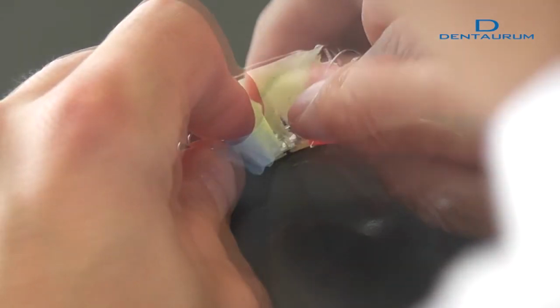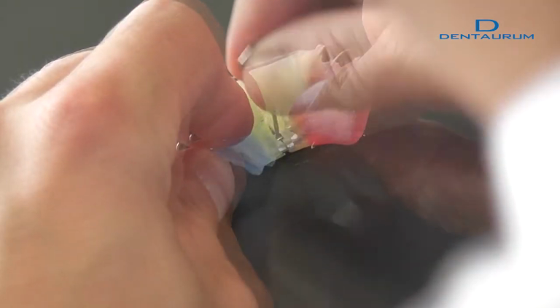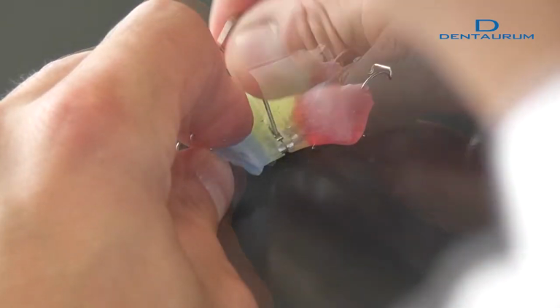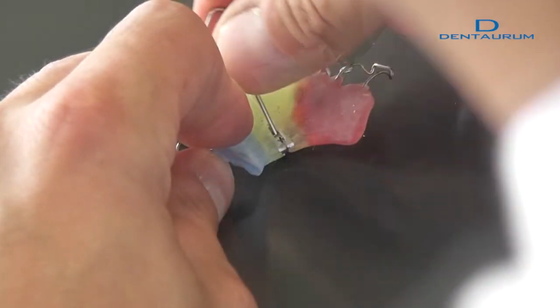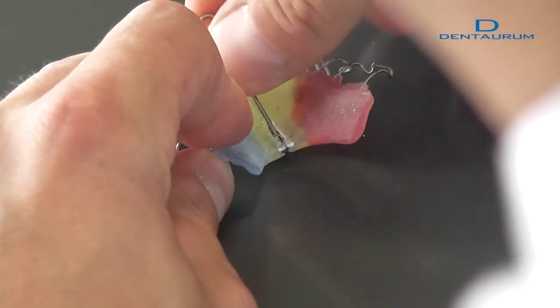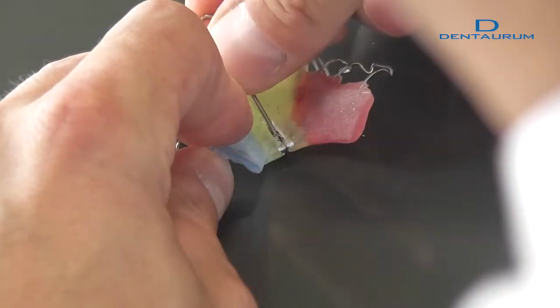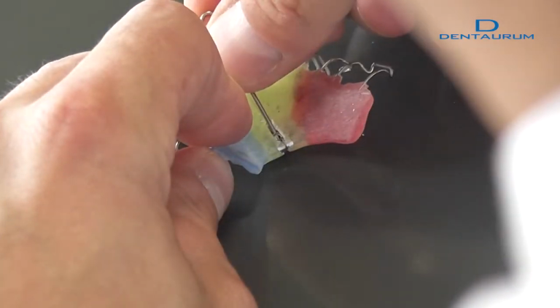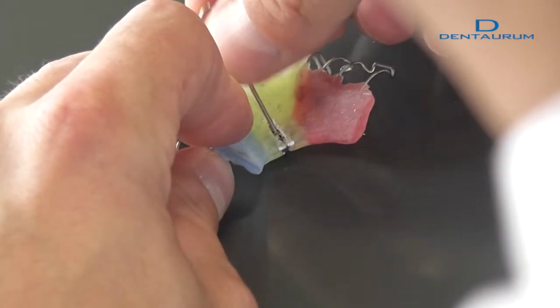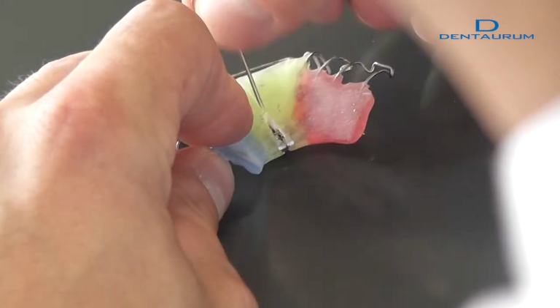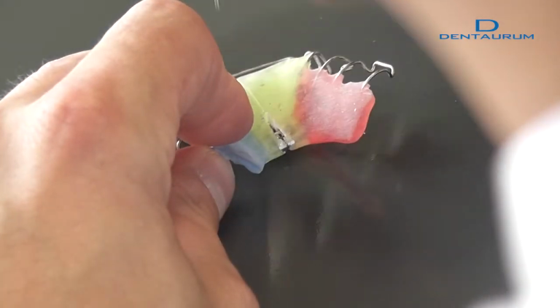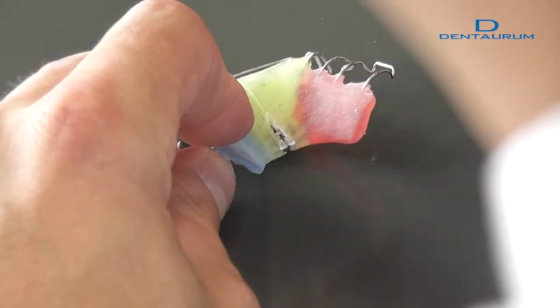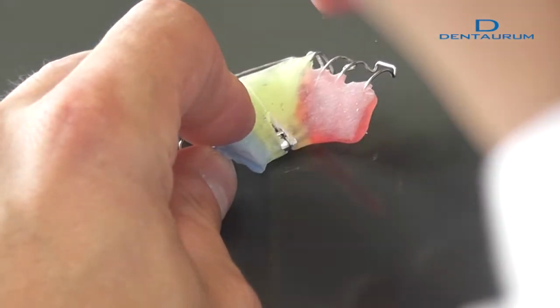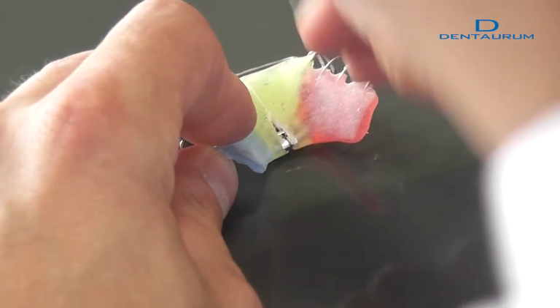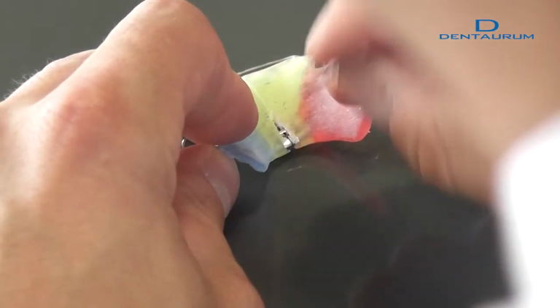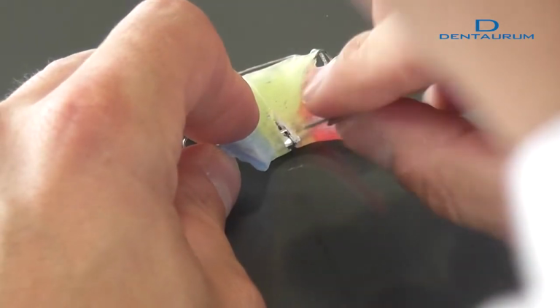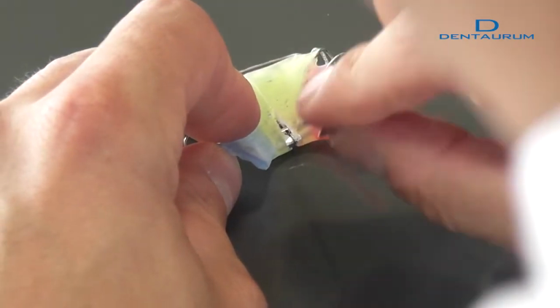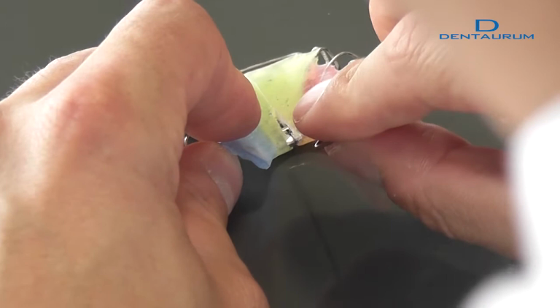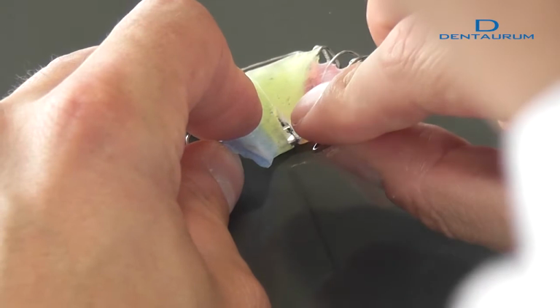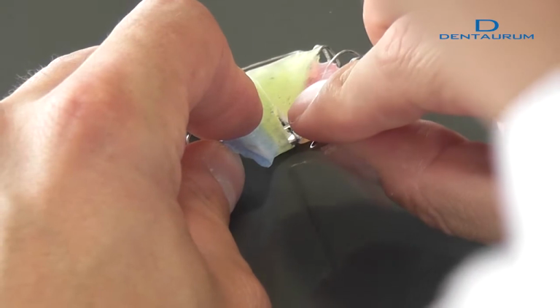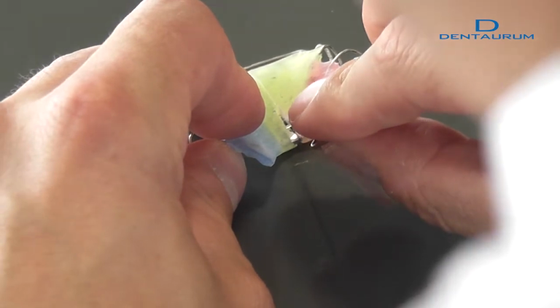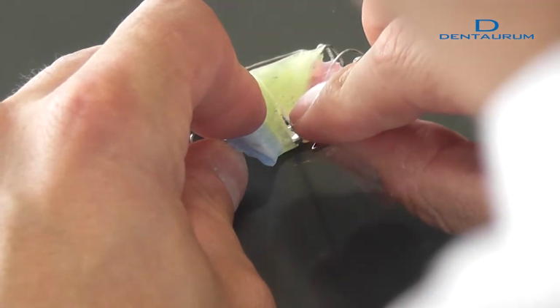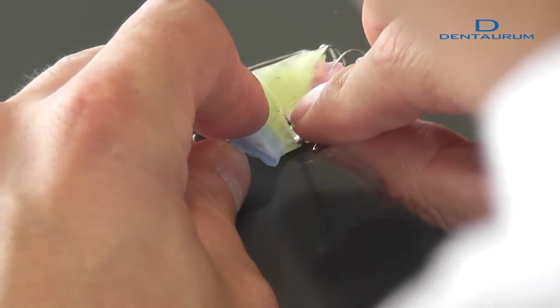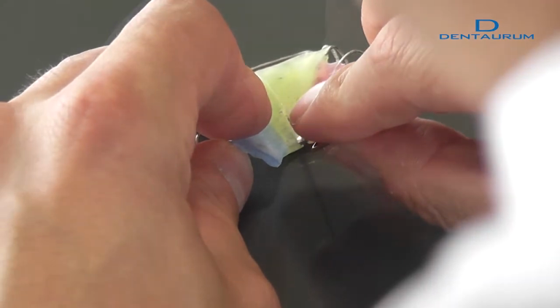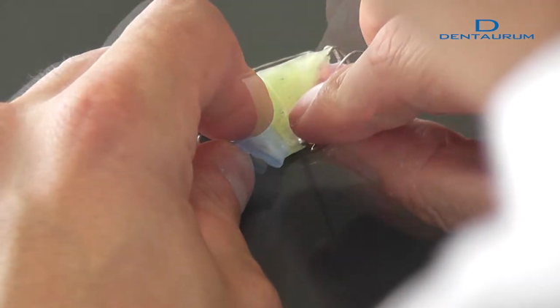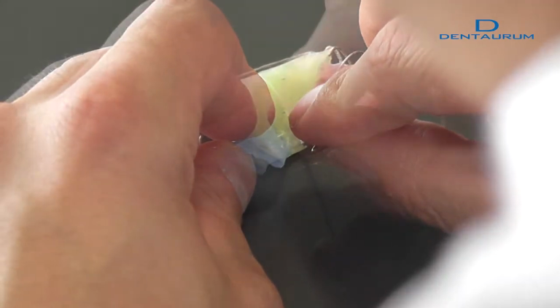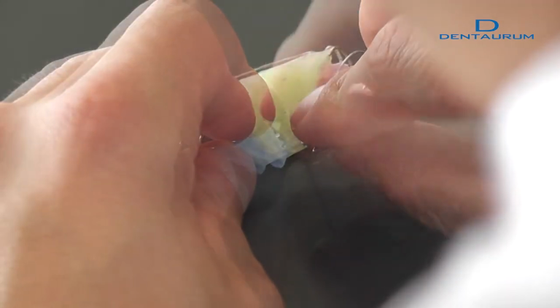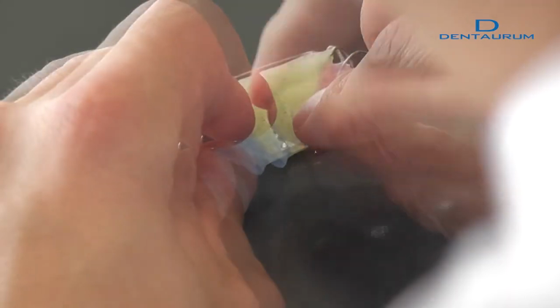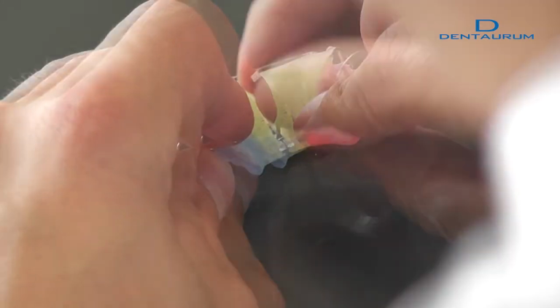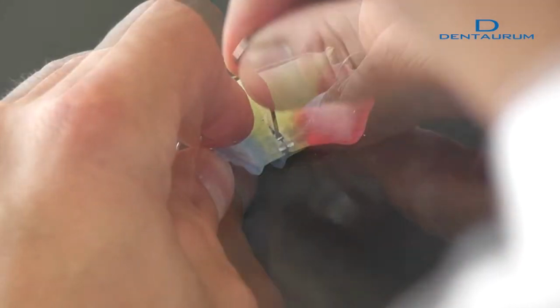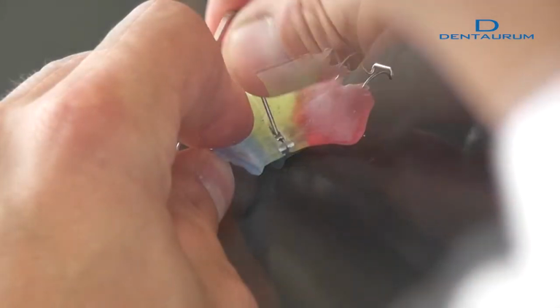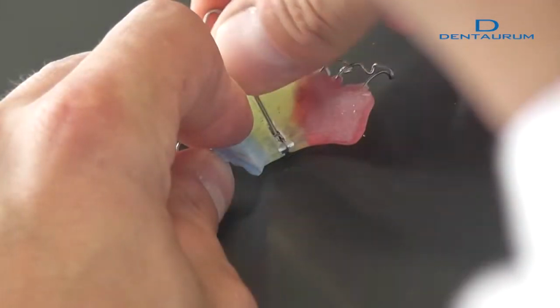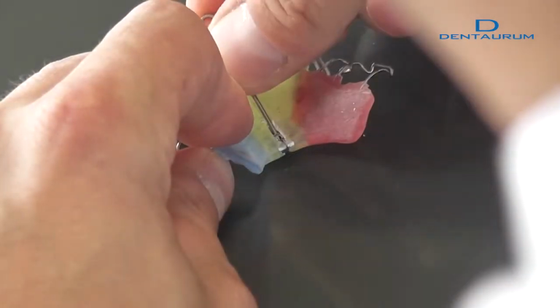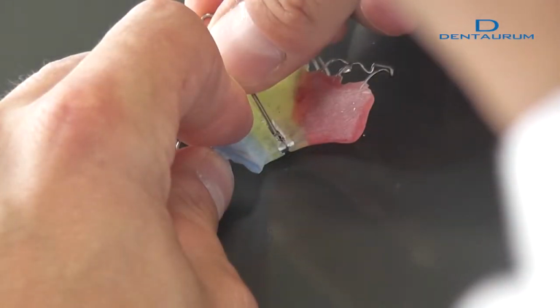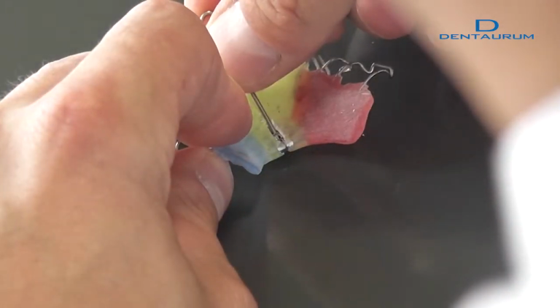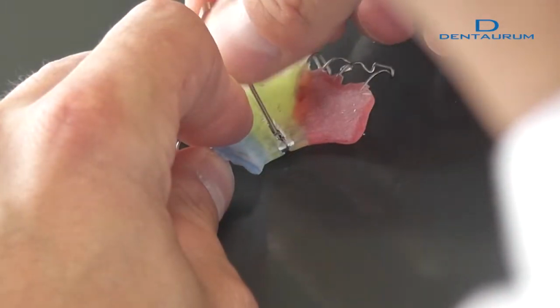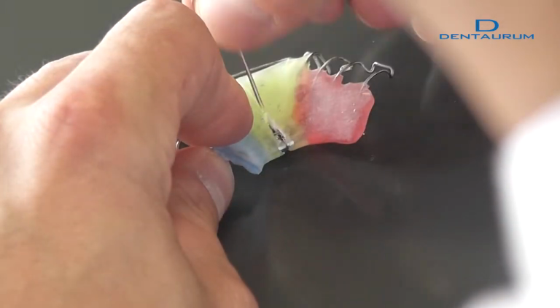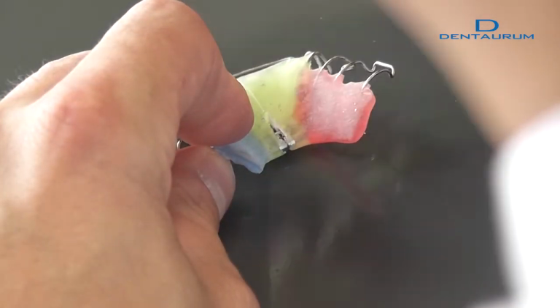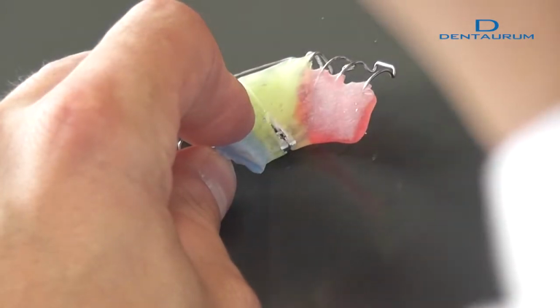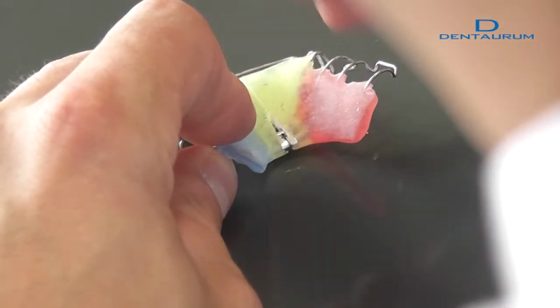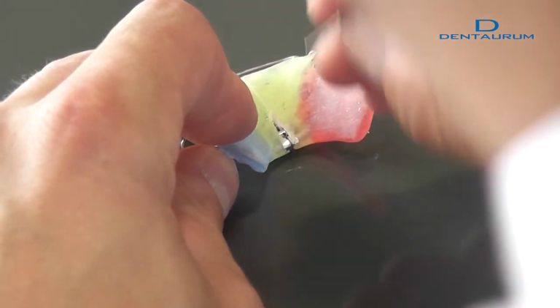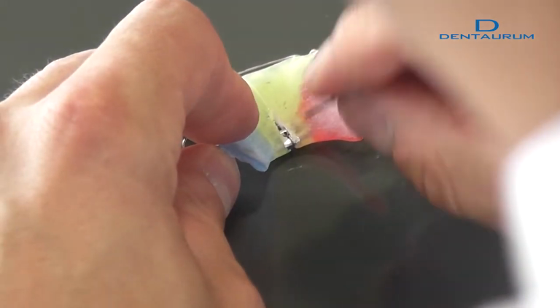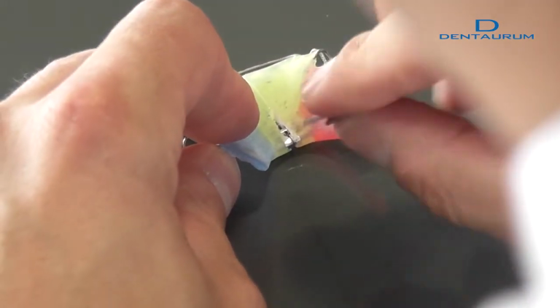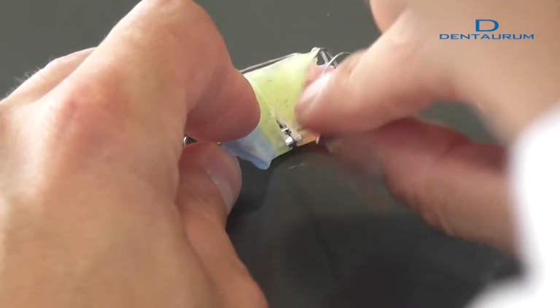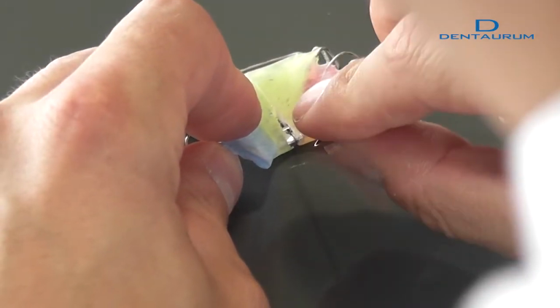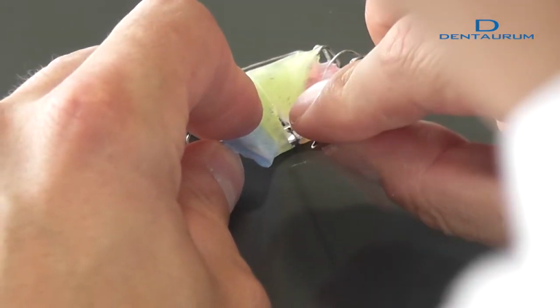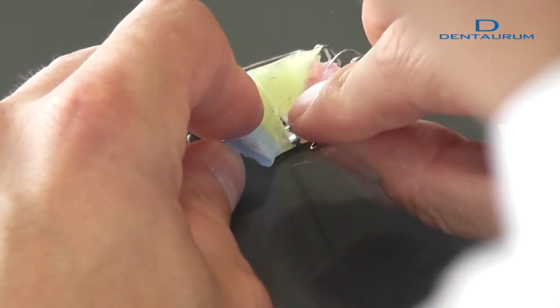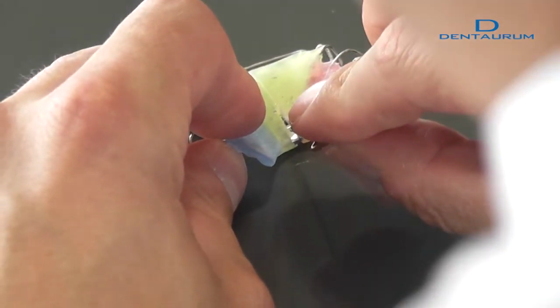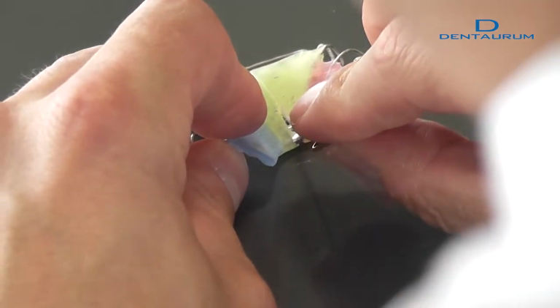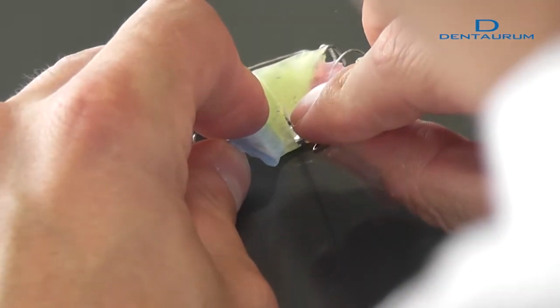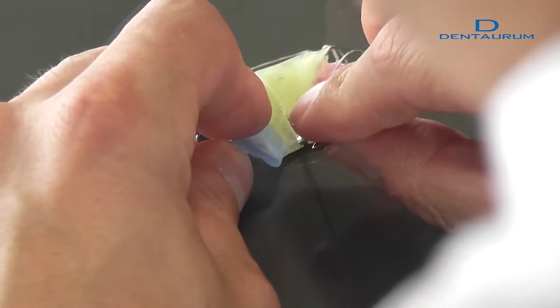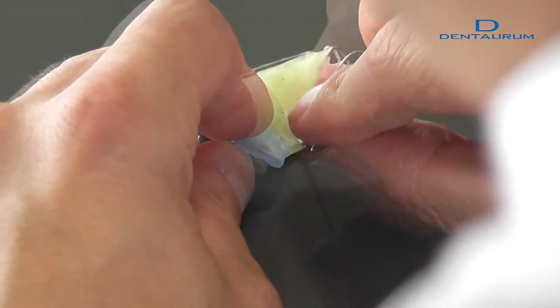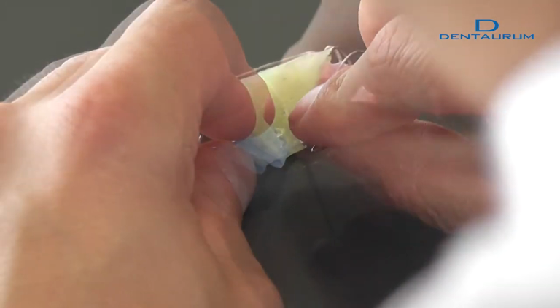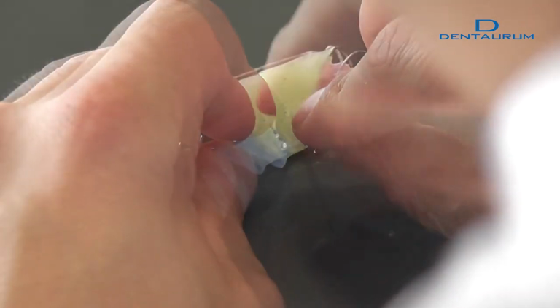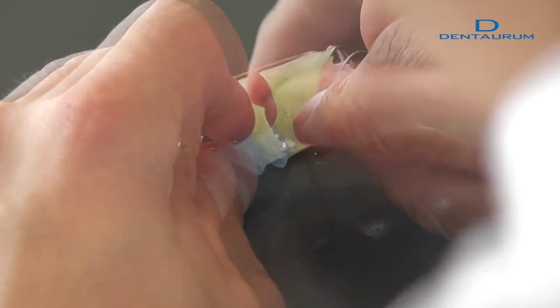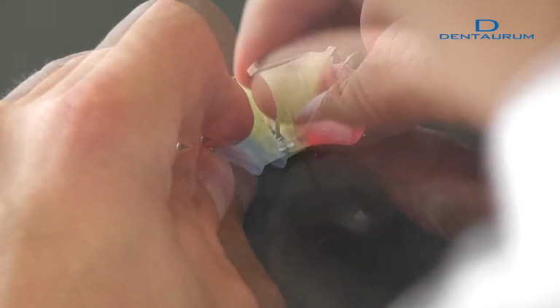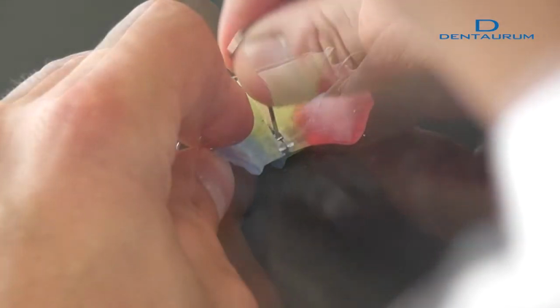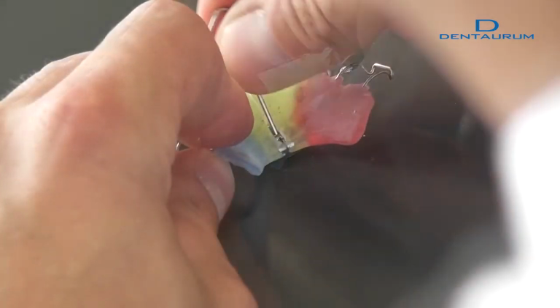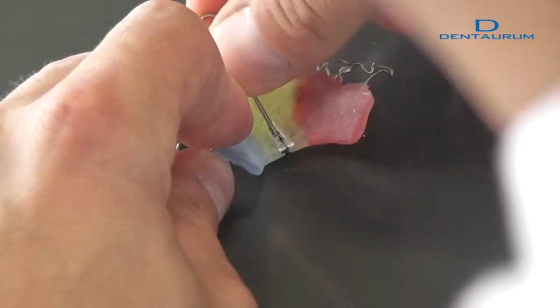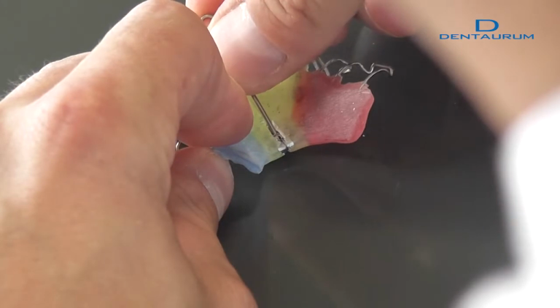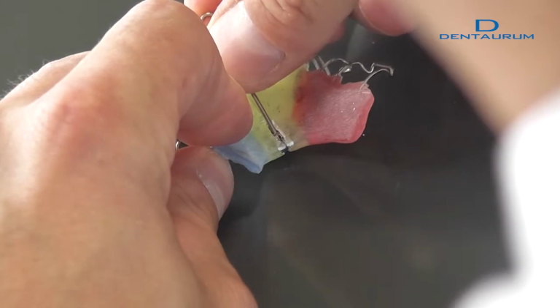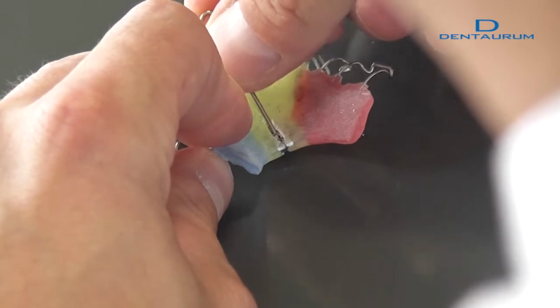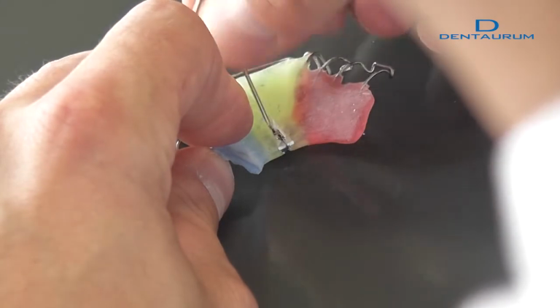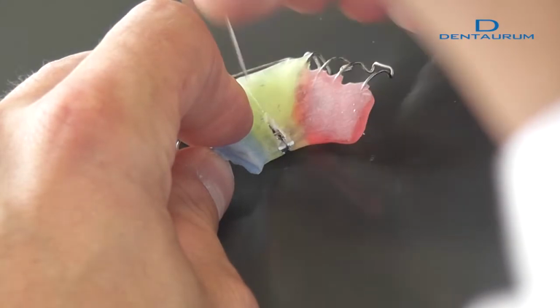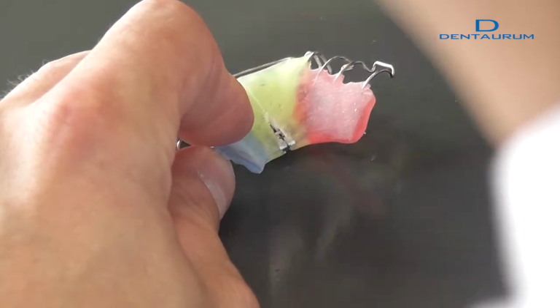Take care when checking the screw's functionality that the screw is turned back one way as often as it was turned the other way.